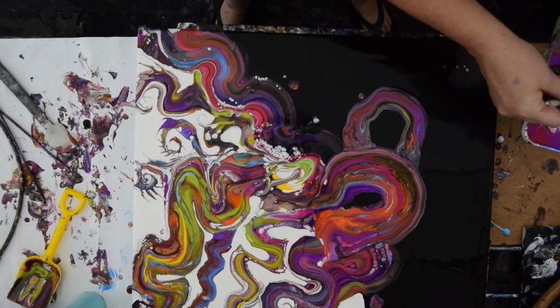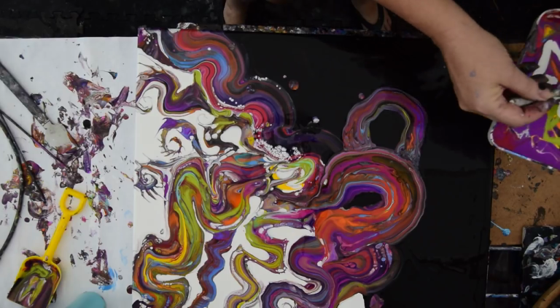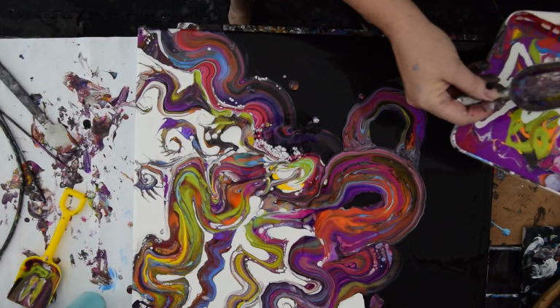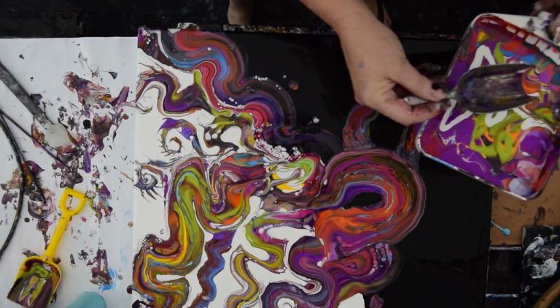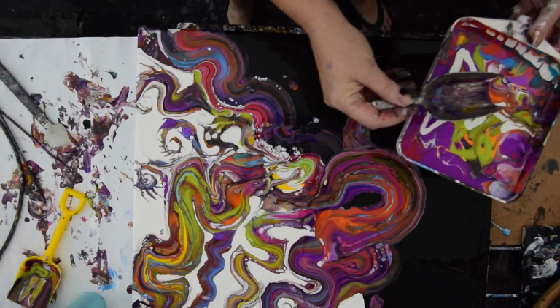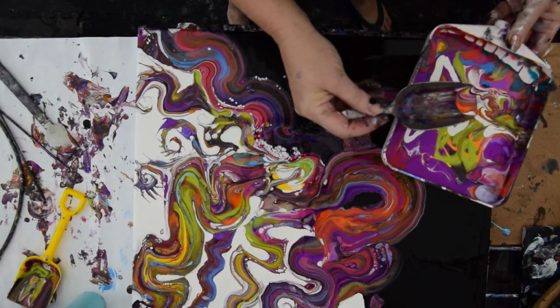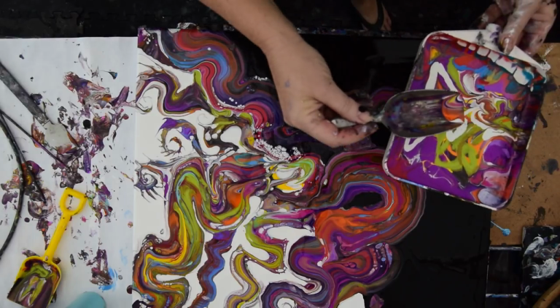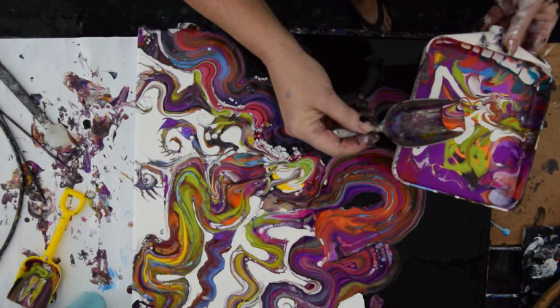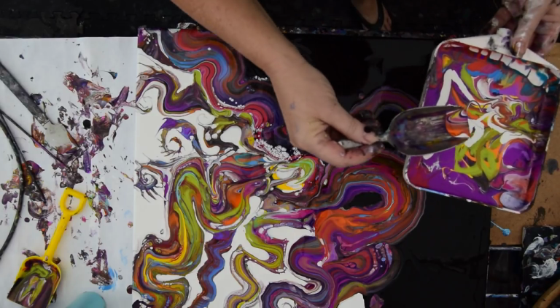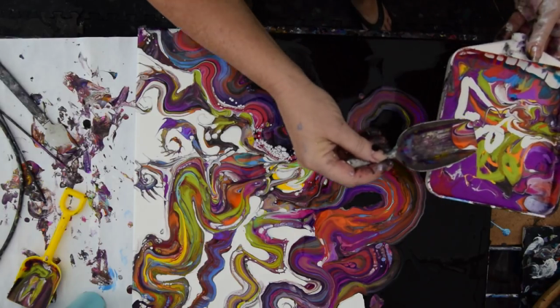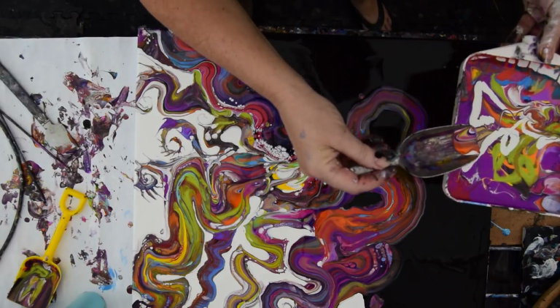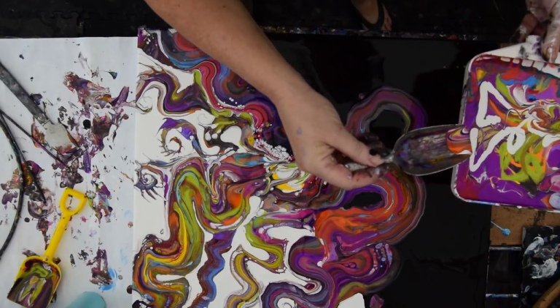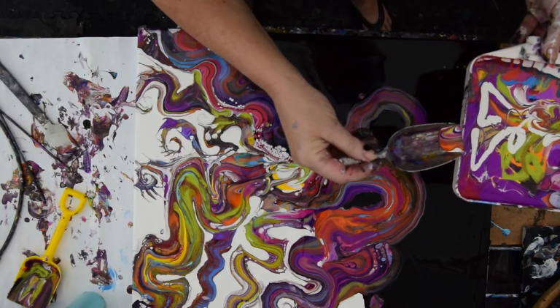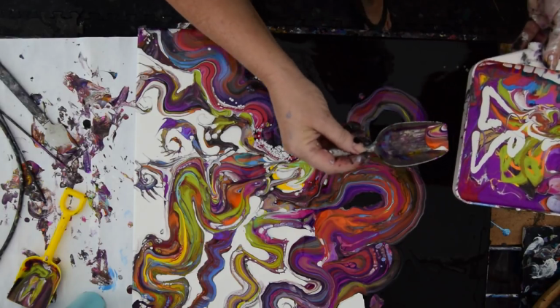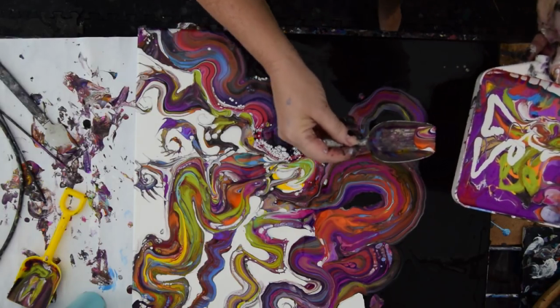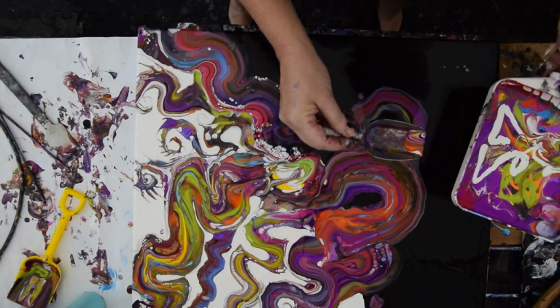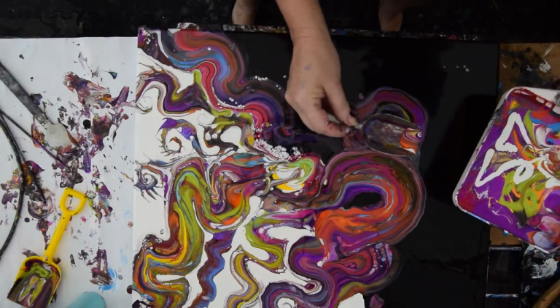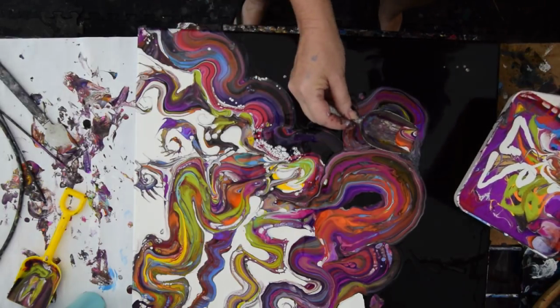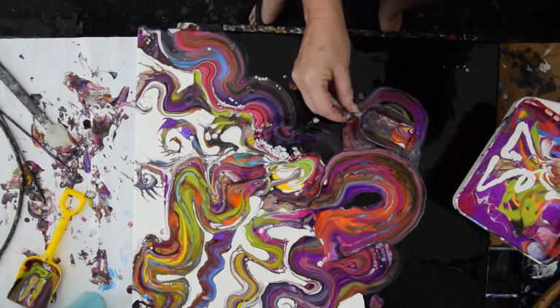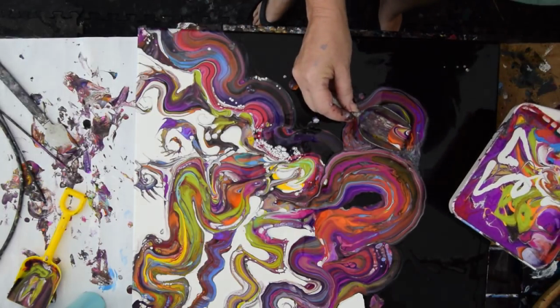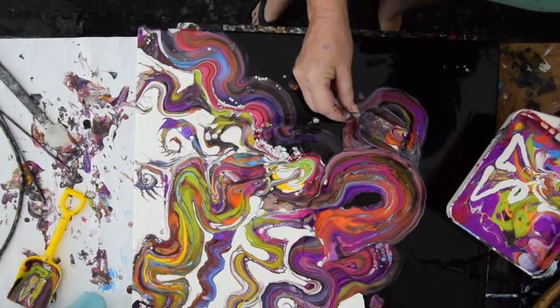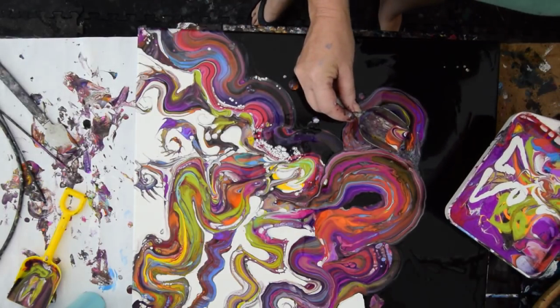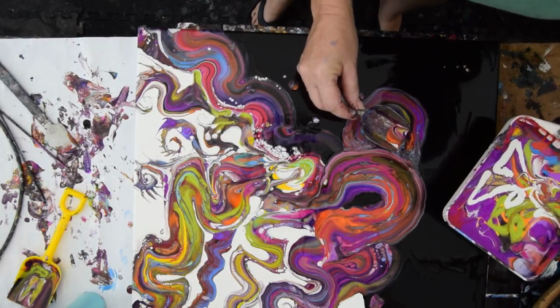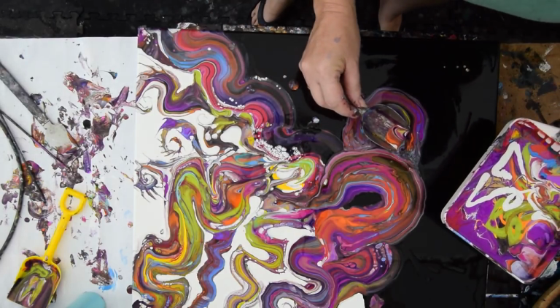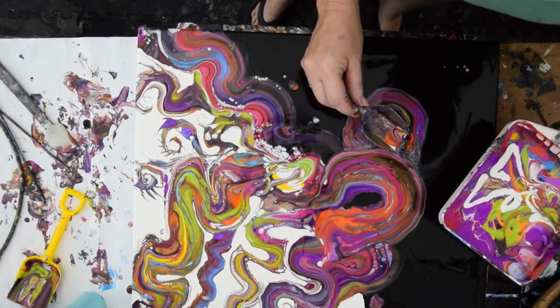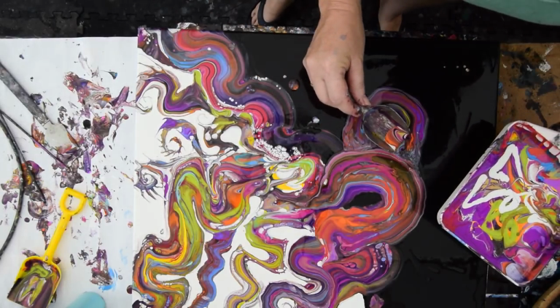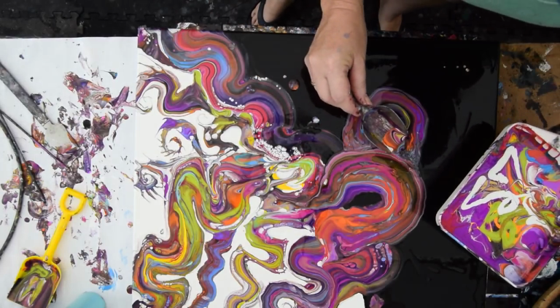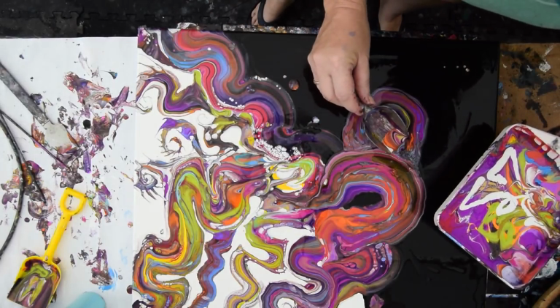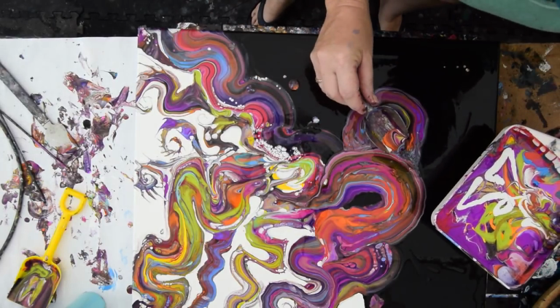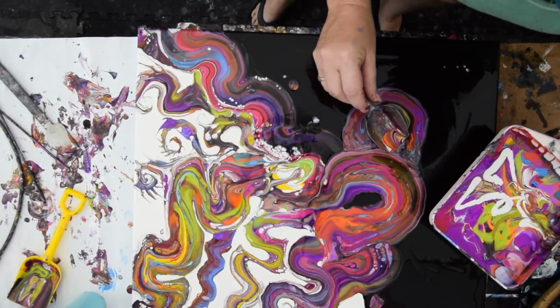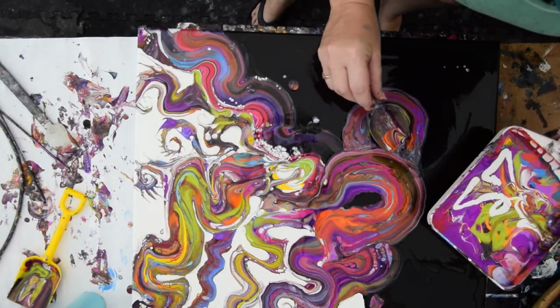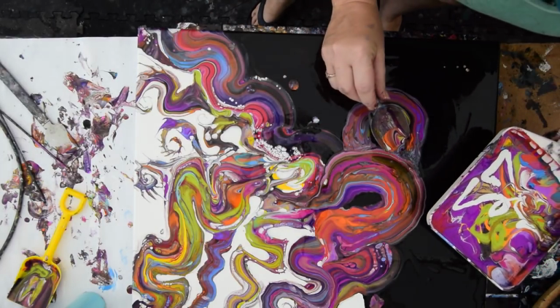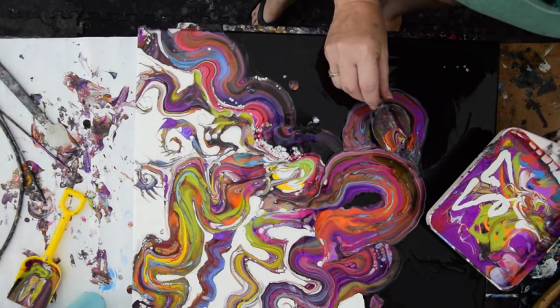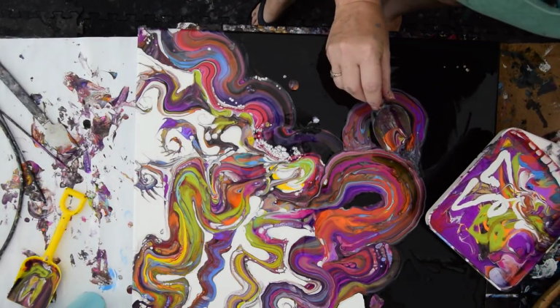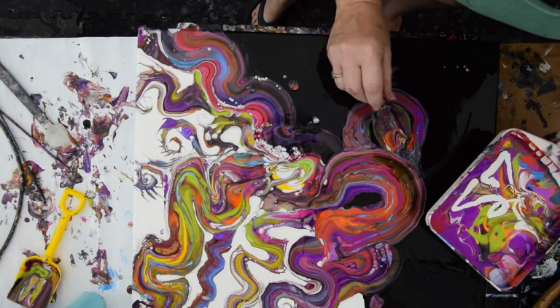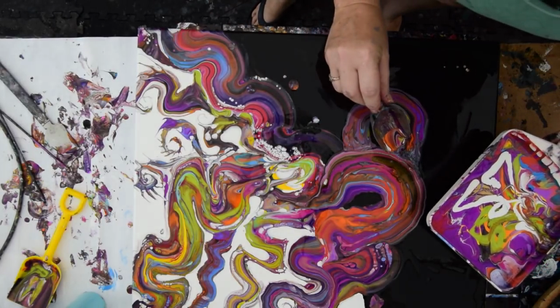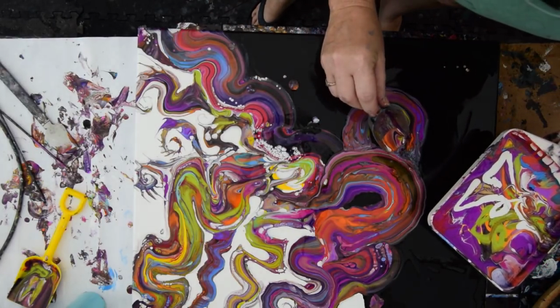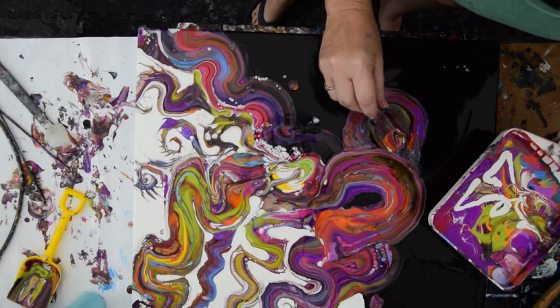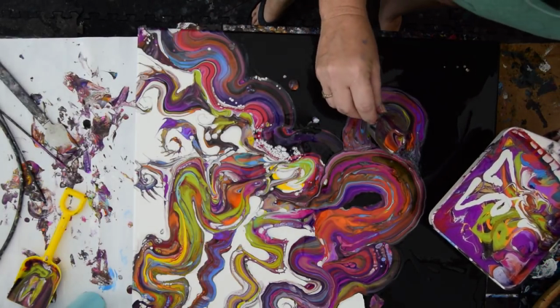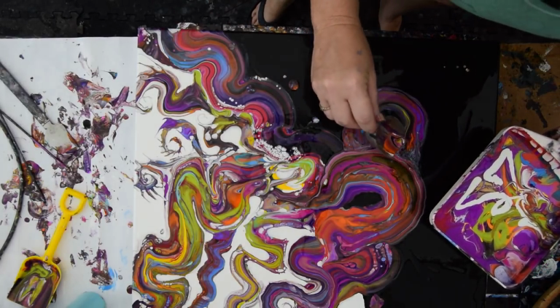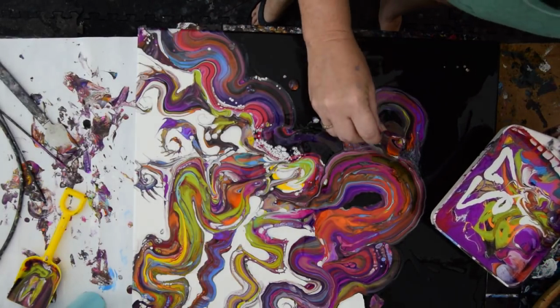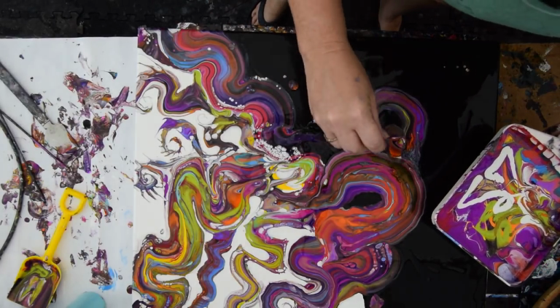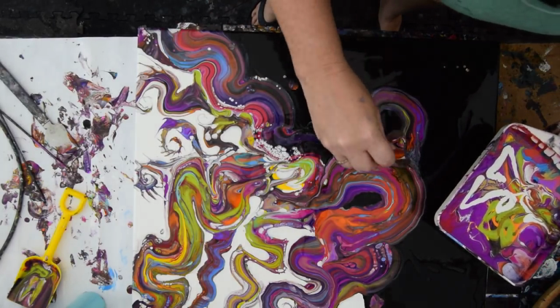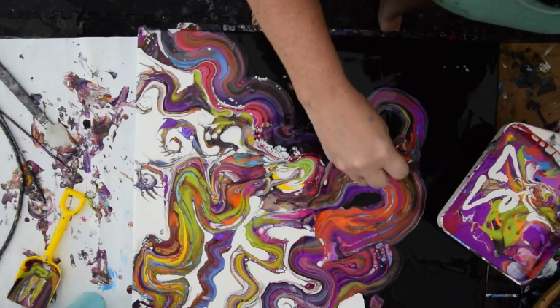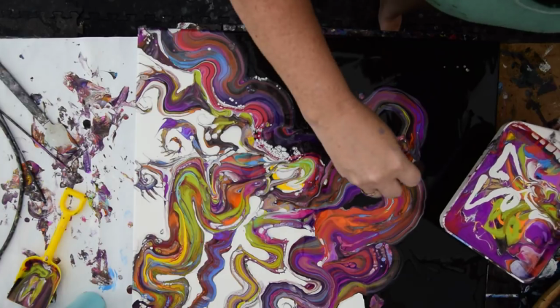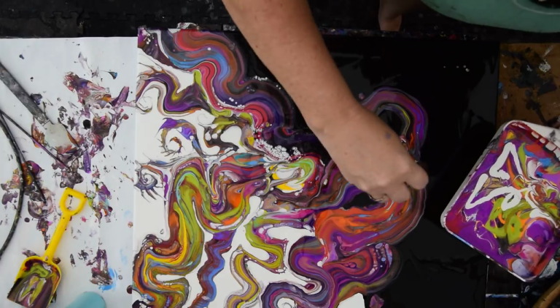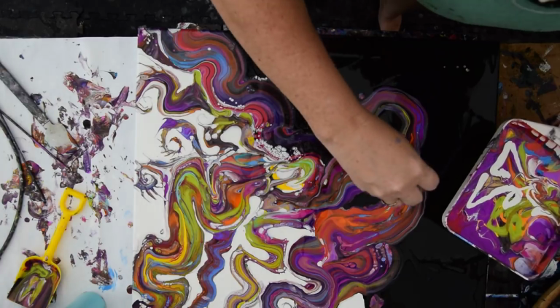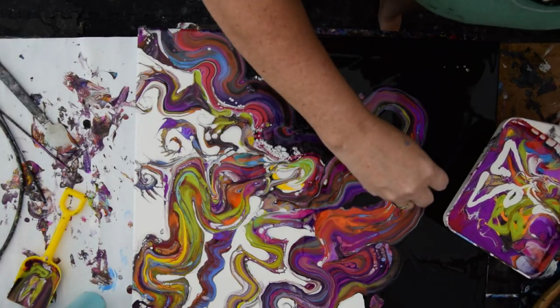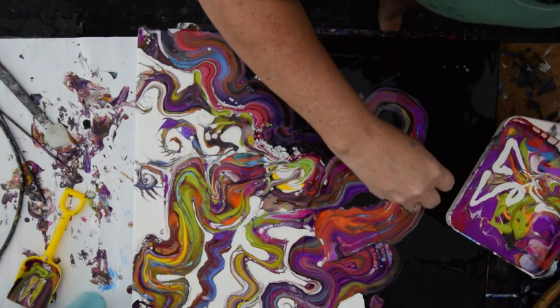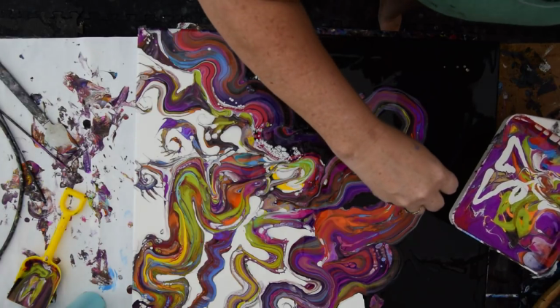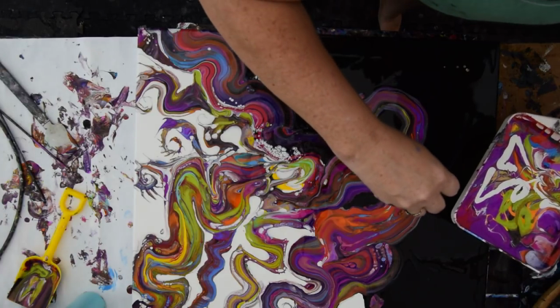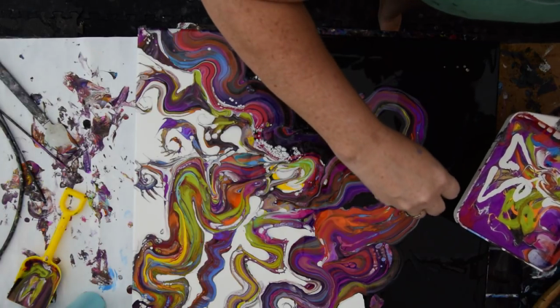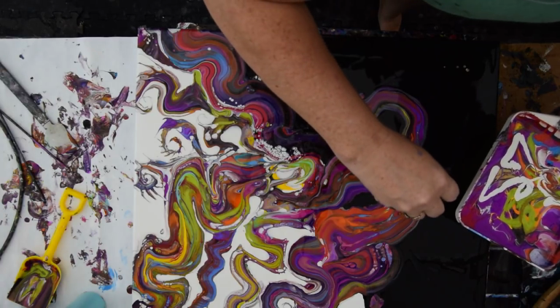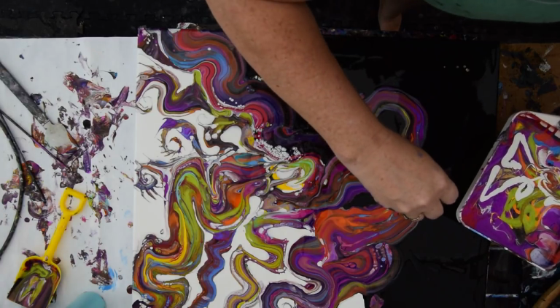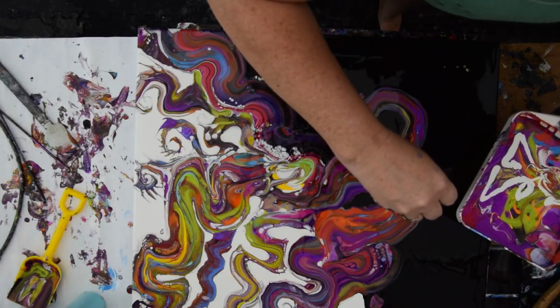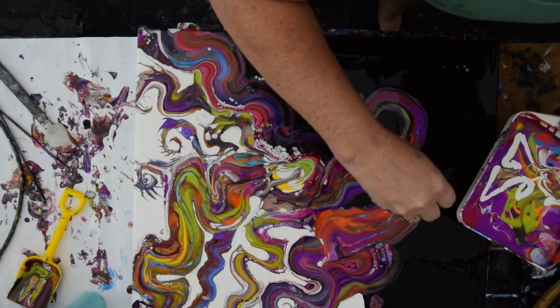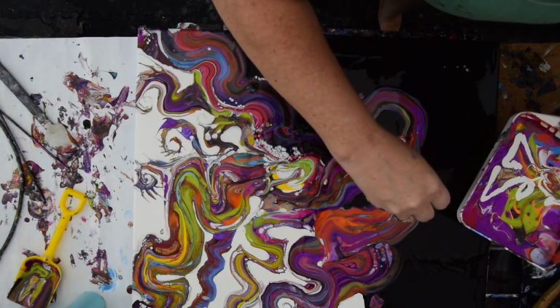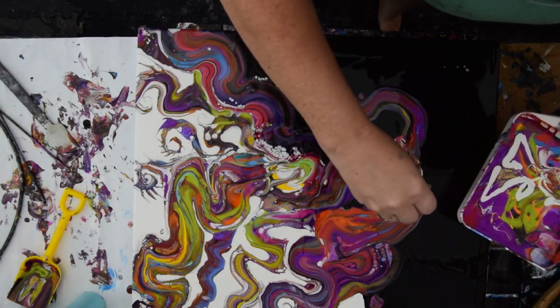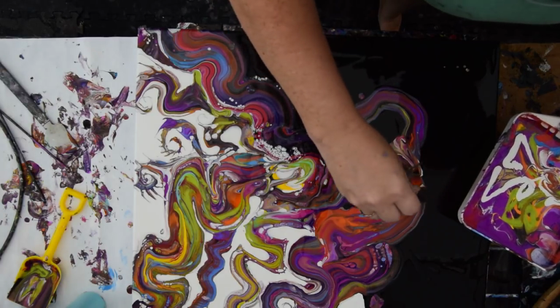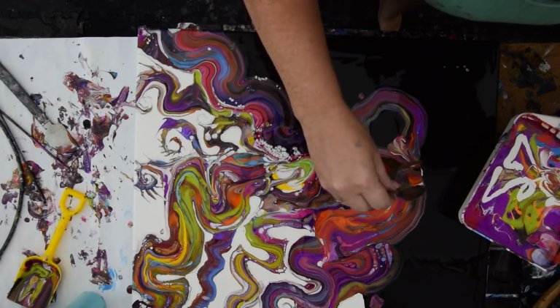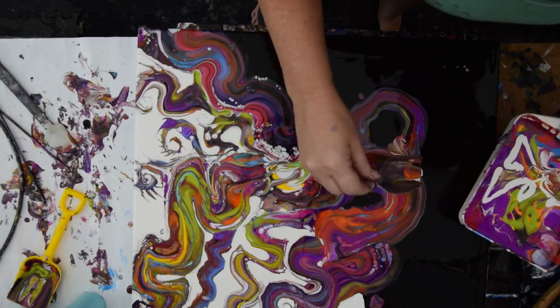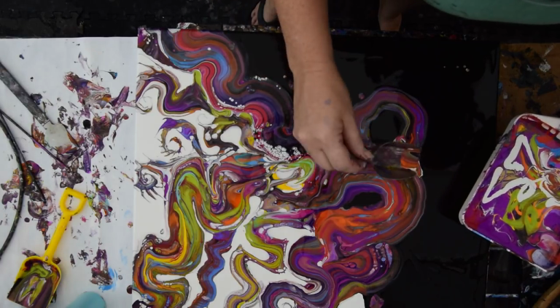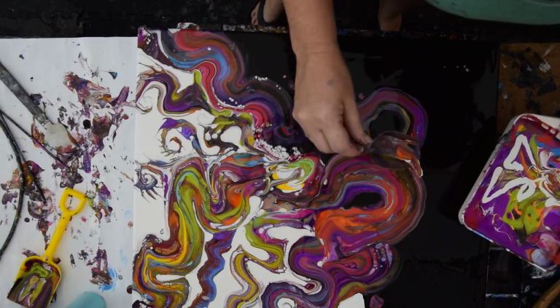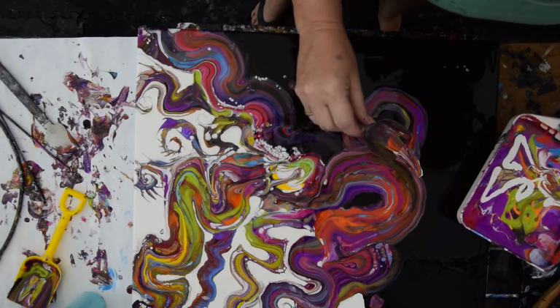And if you're just tuning in, it just started to rain.